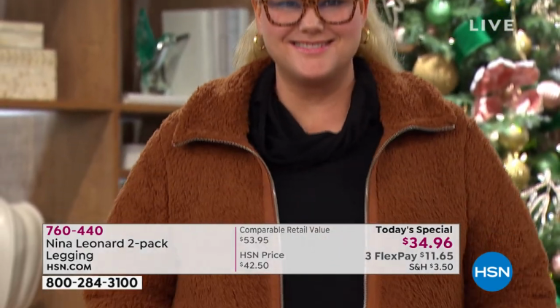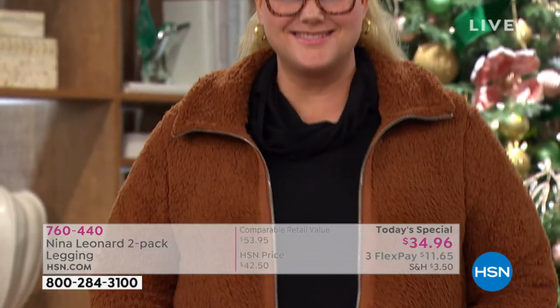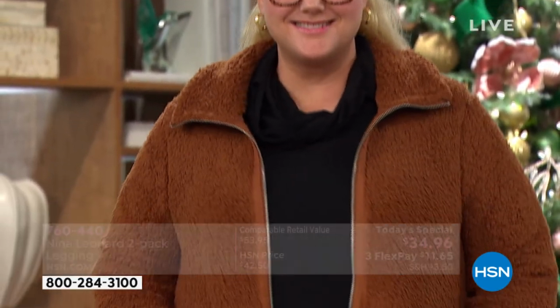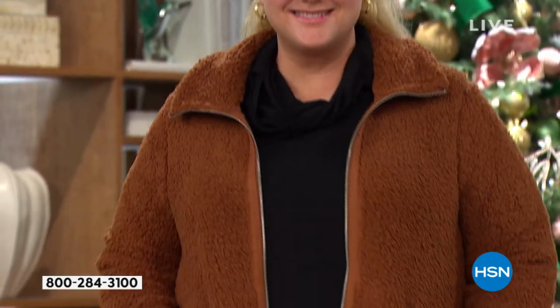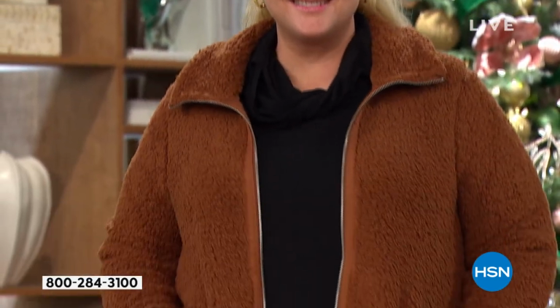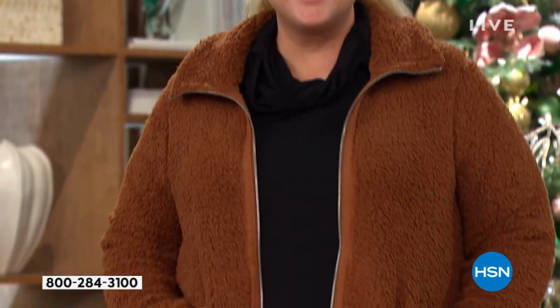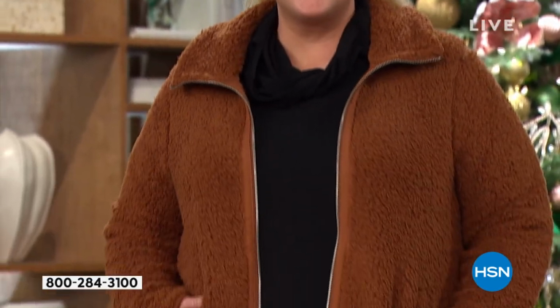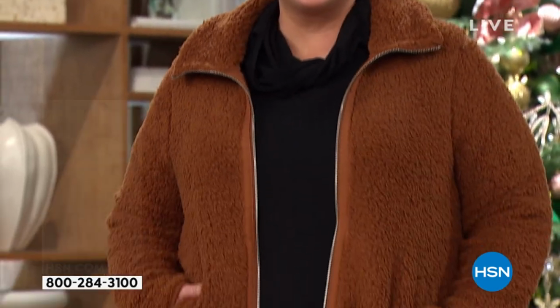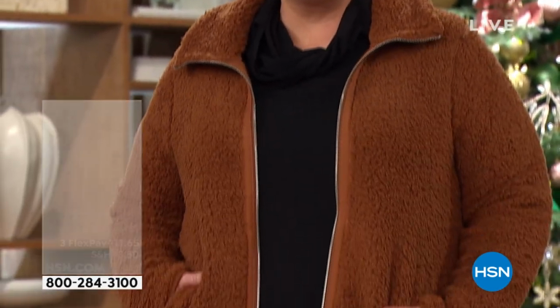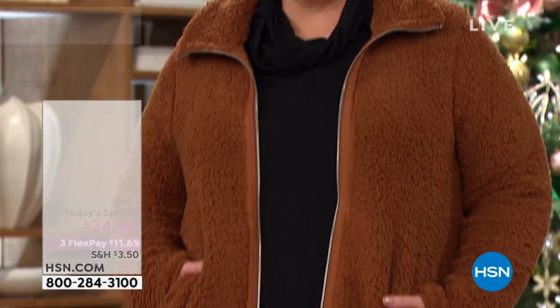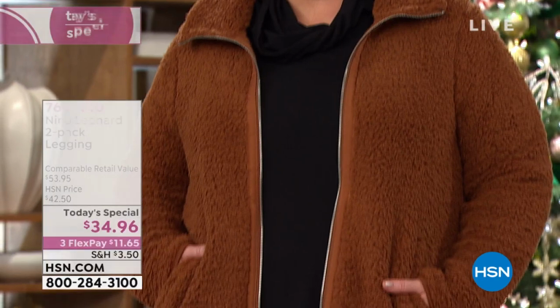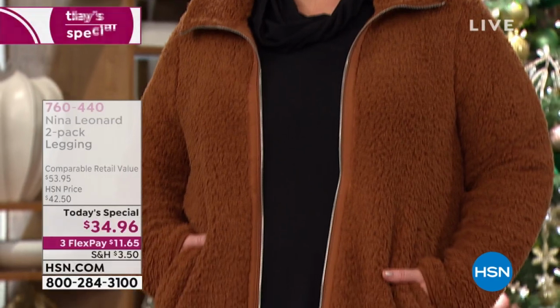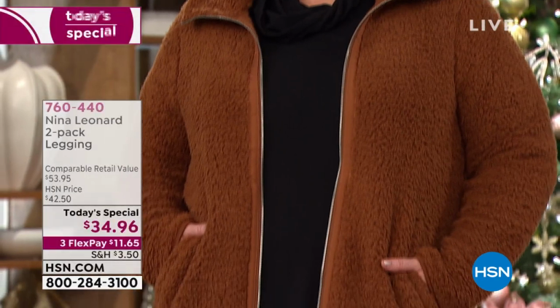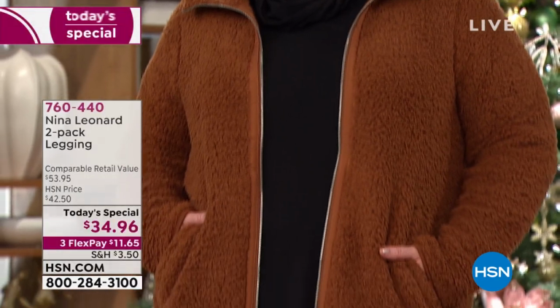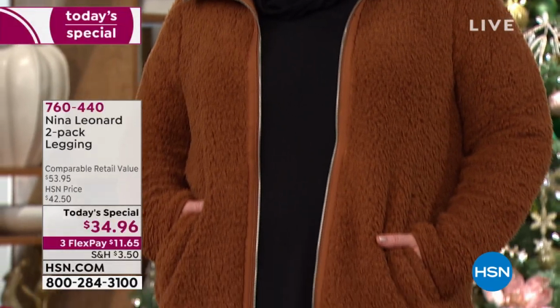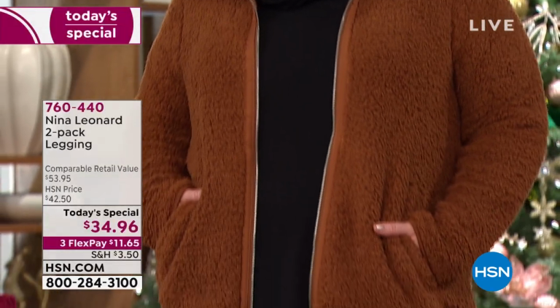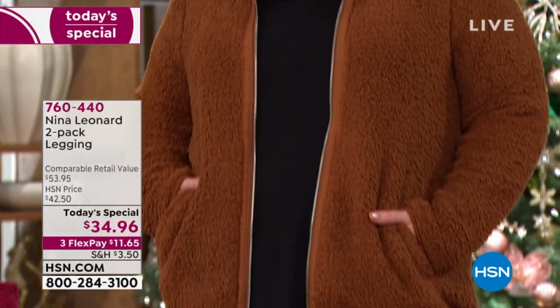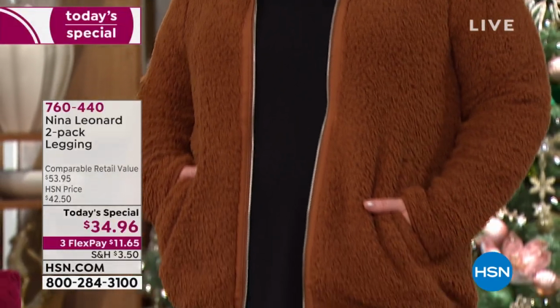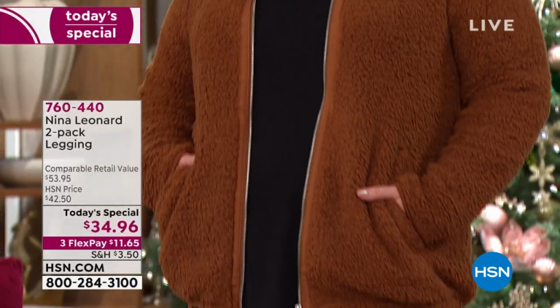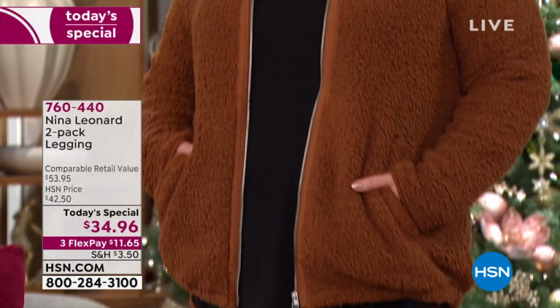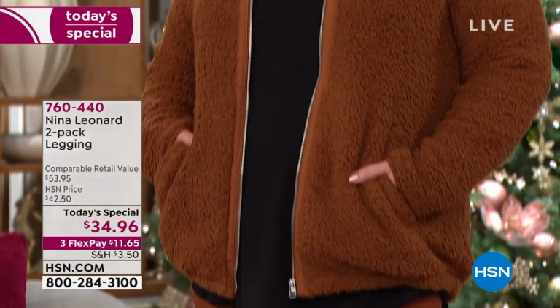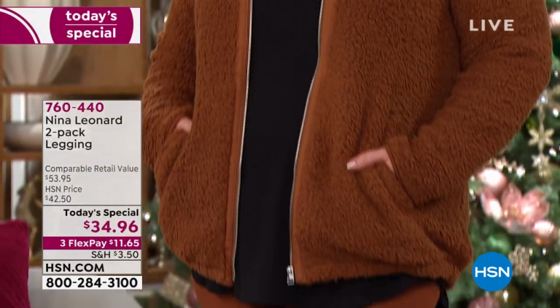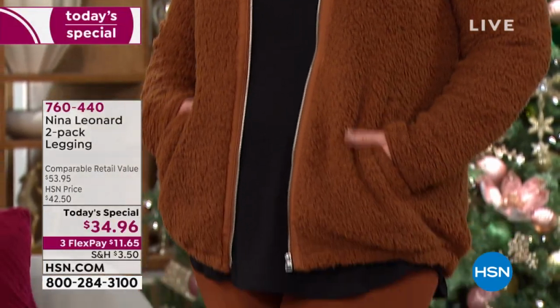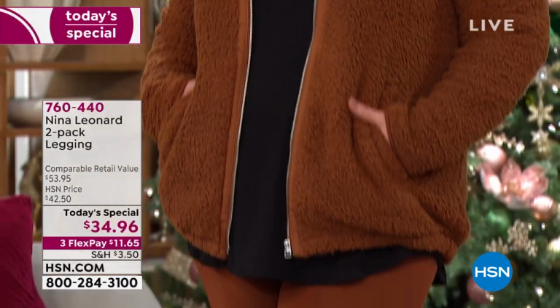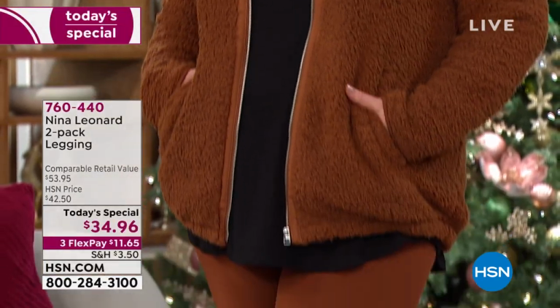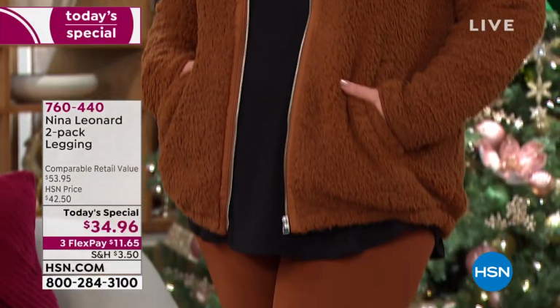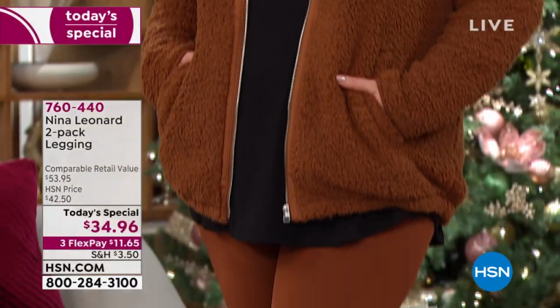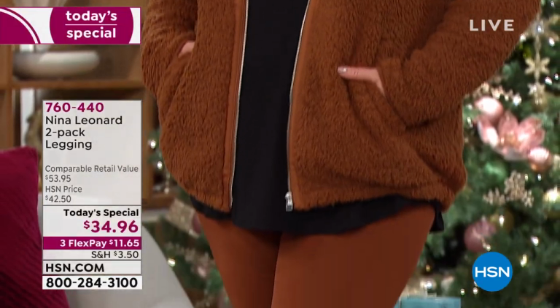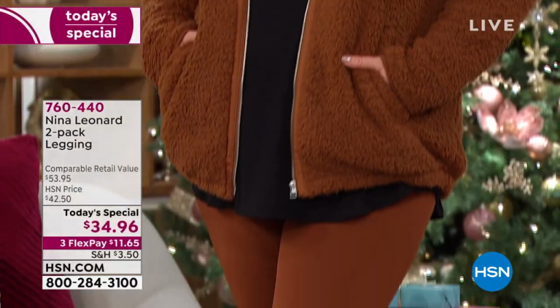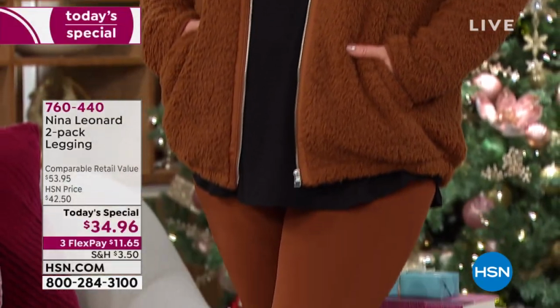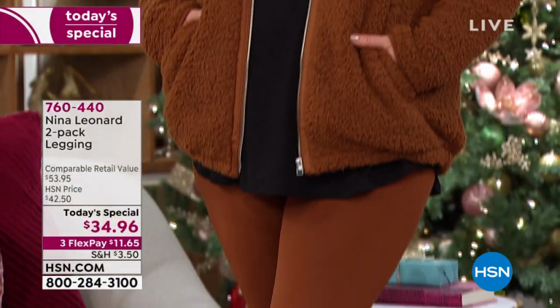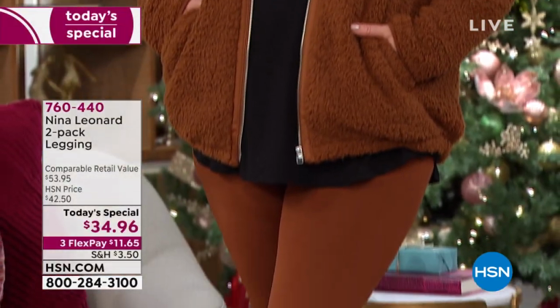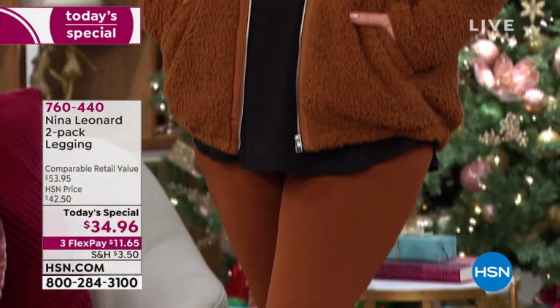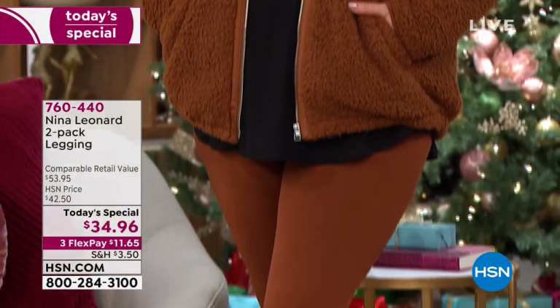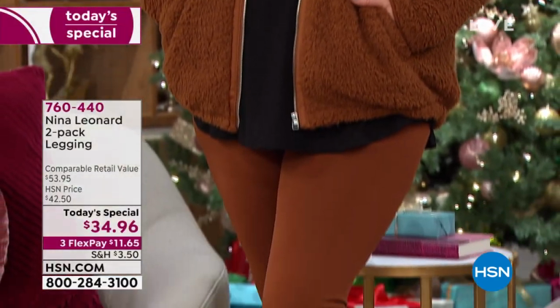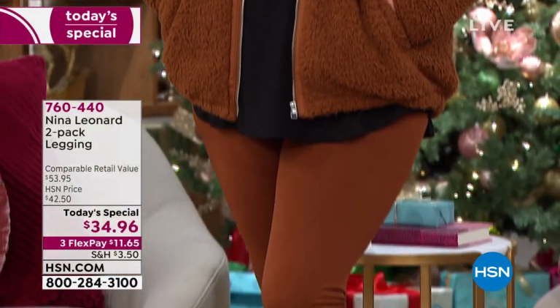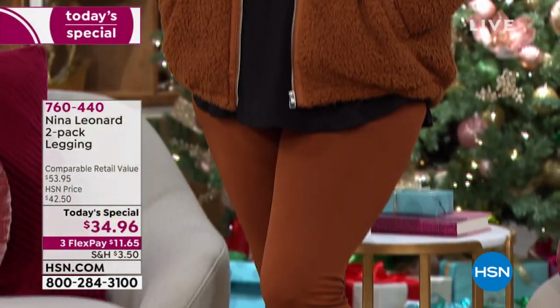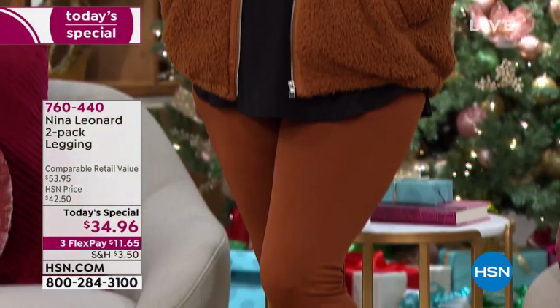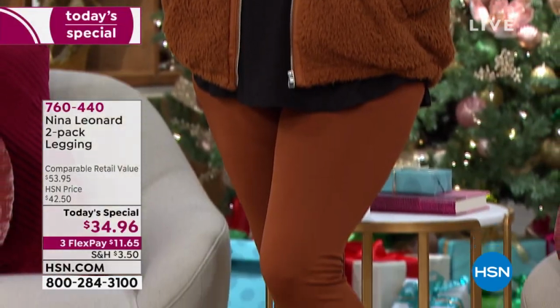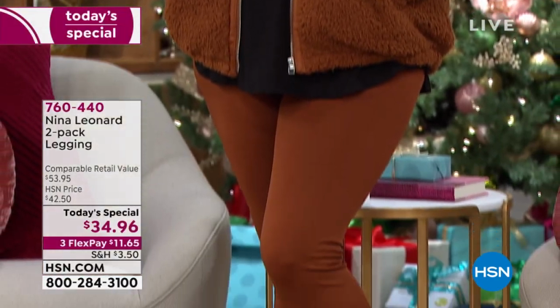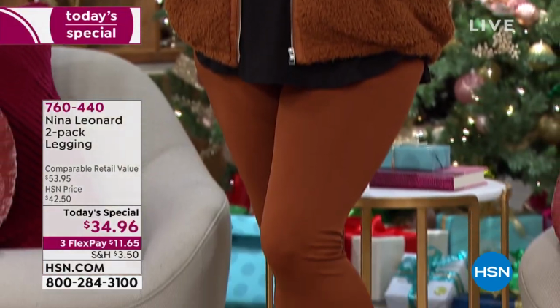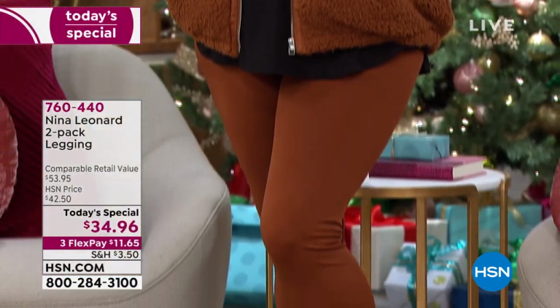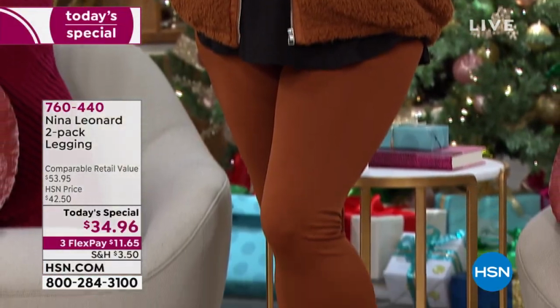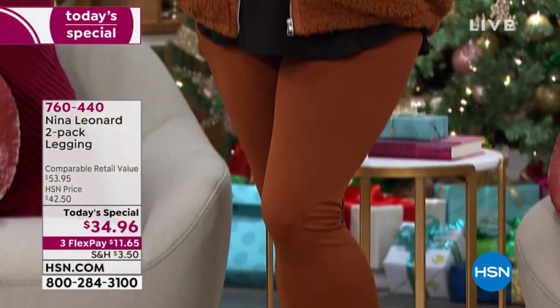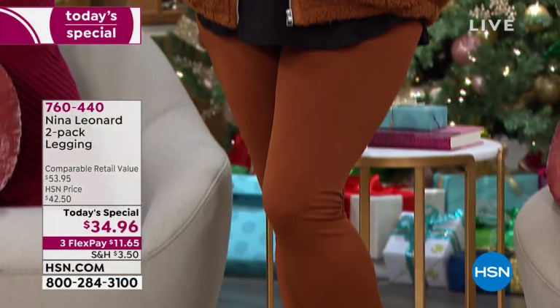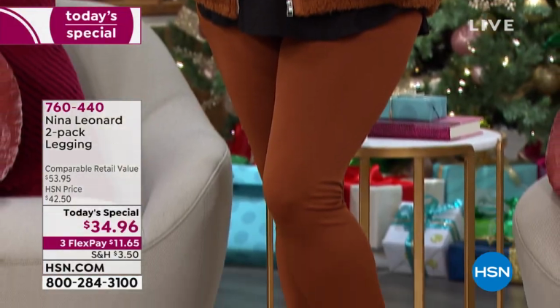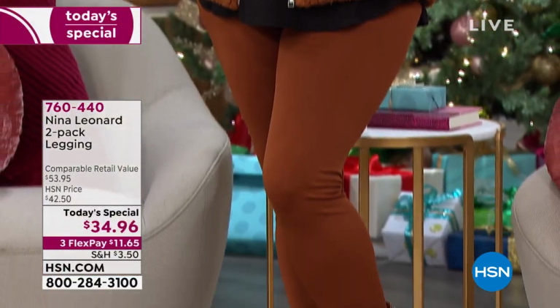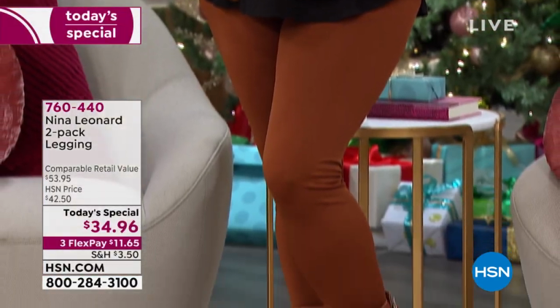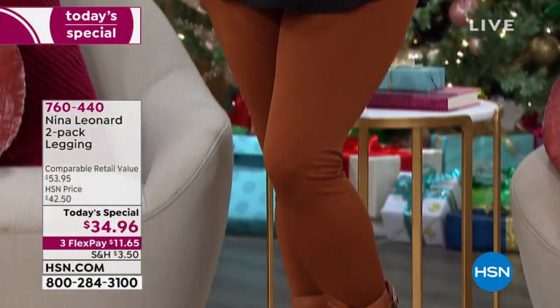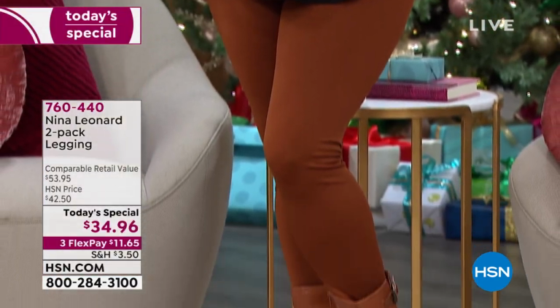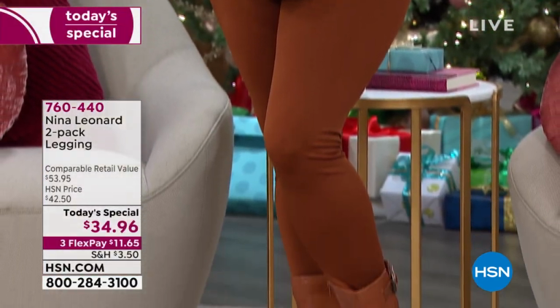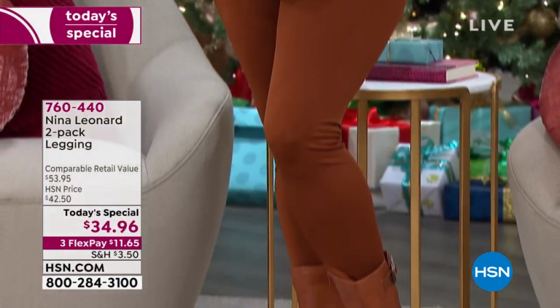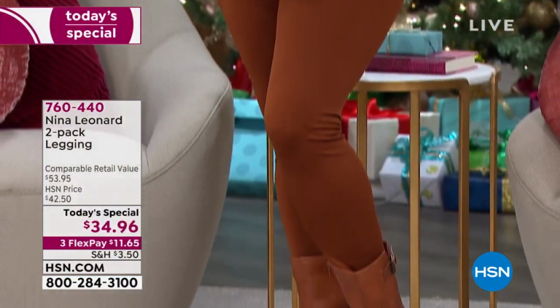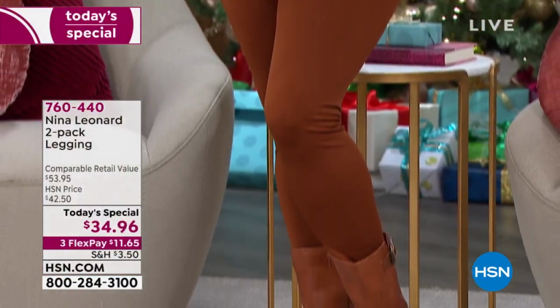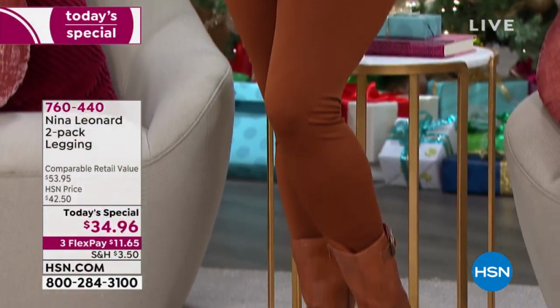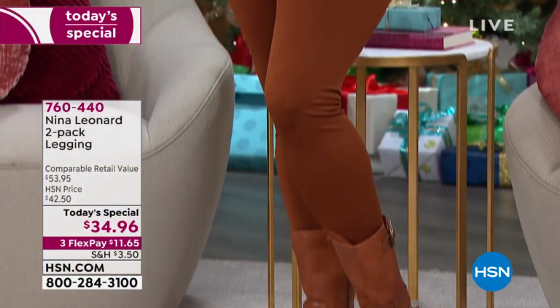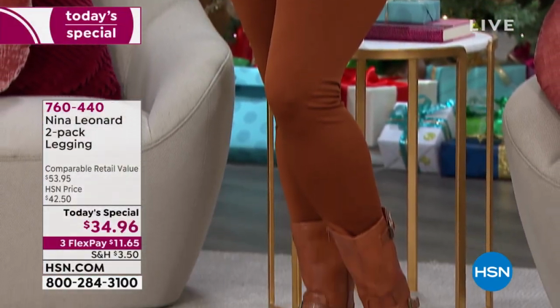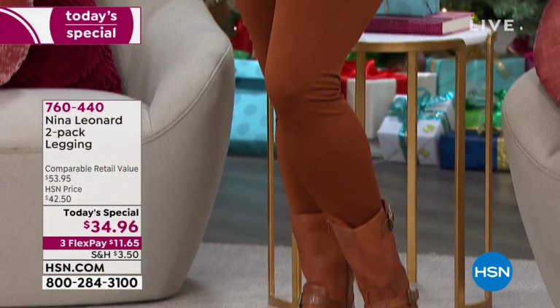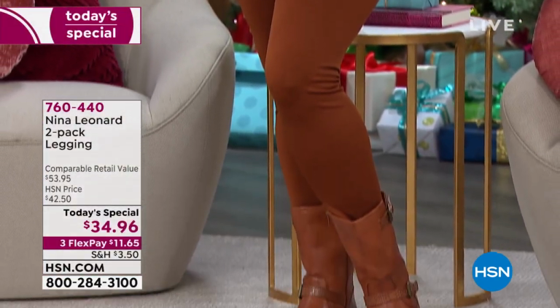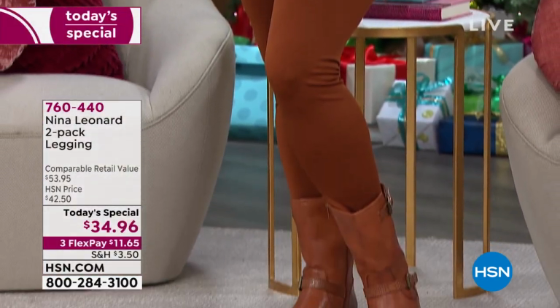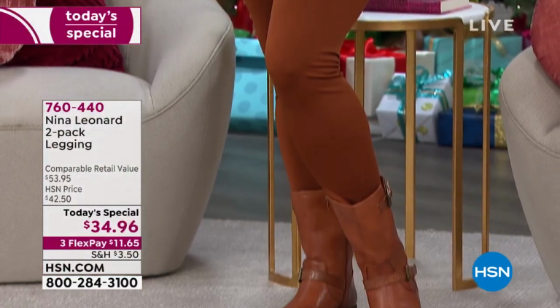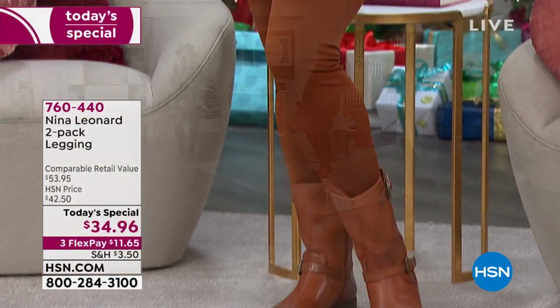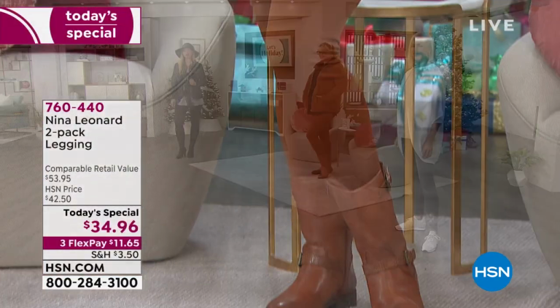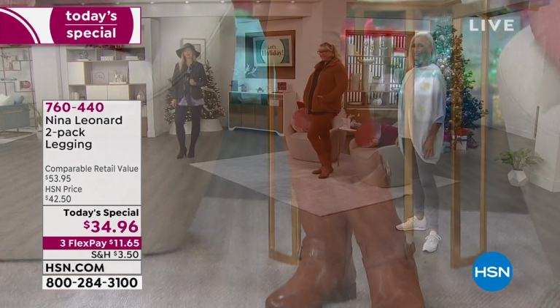Jamie is wearing it in the 1X and she looks perfectly put together, perfectly polished.